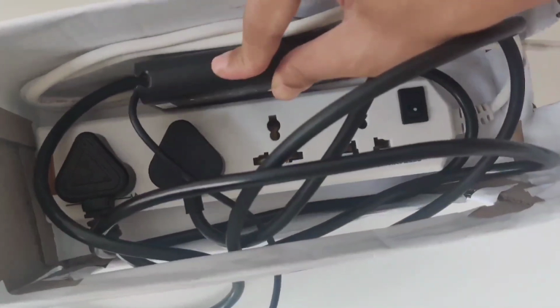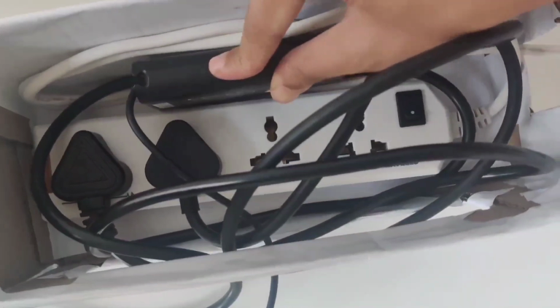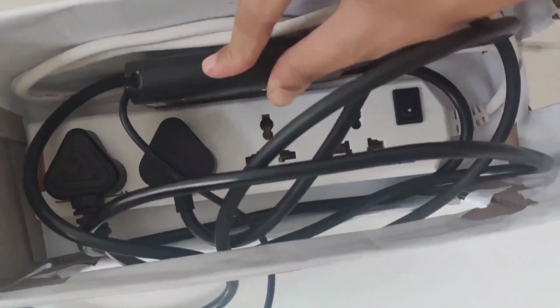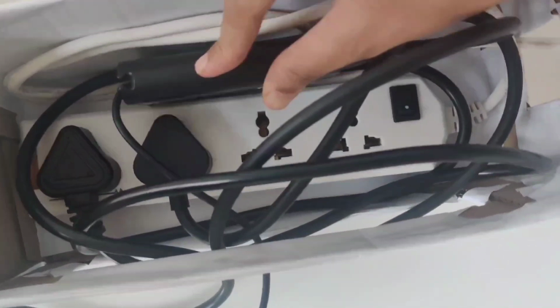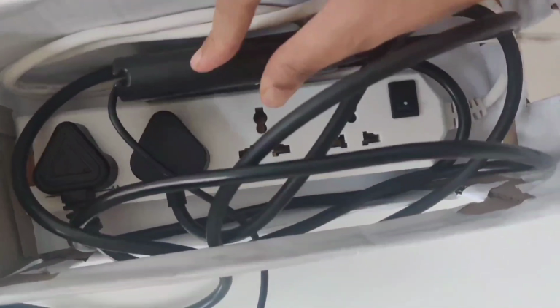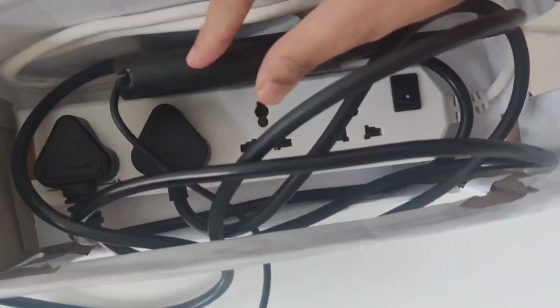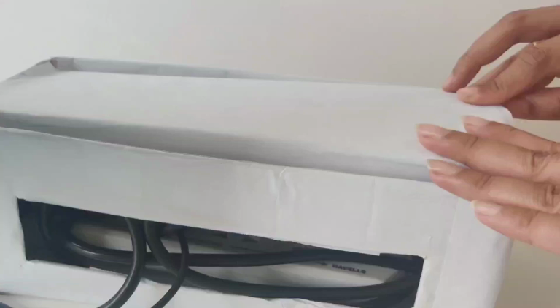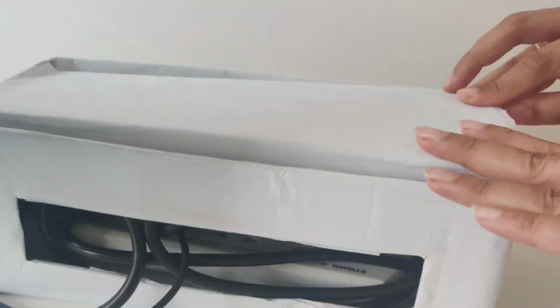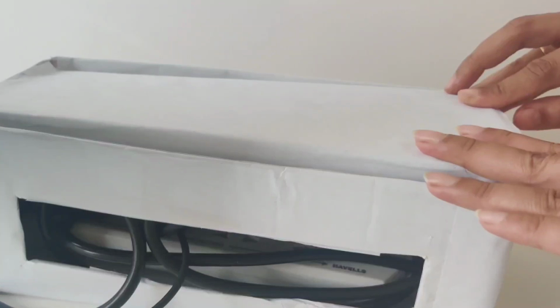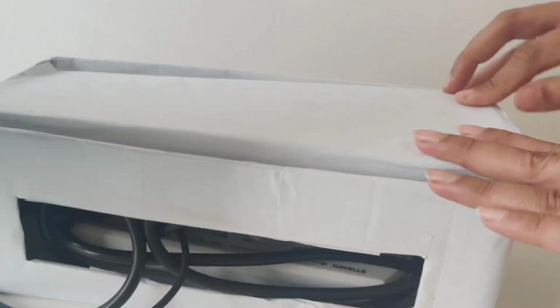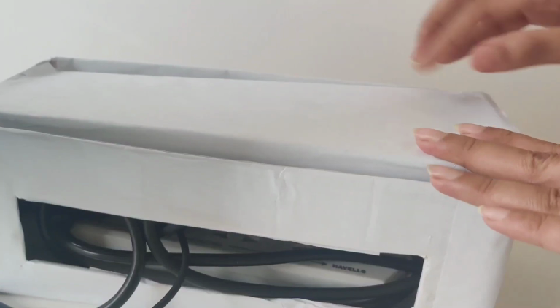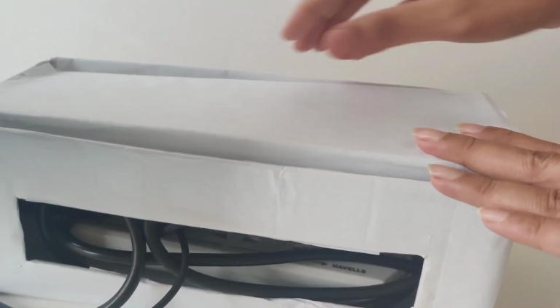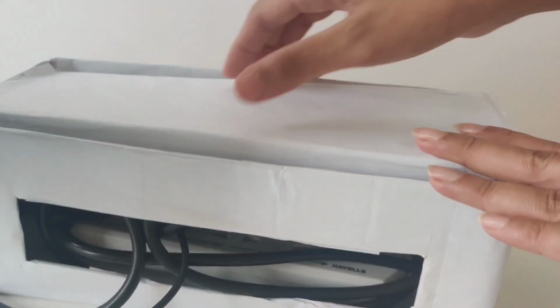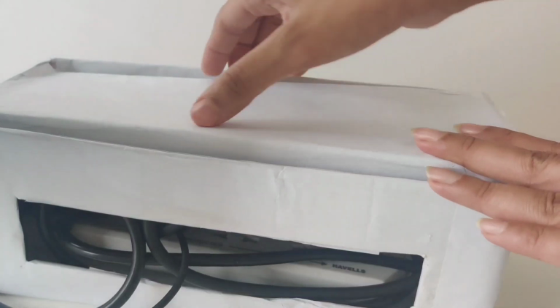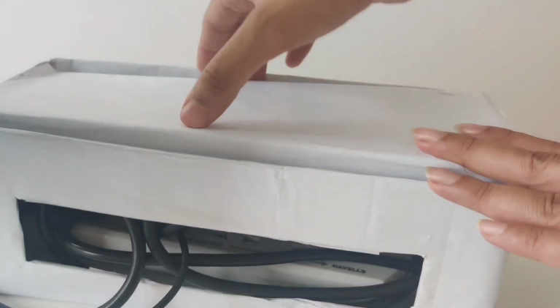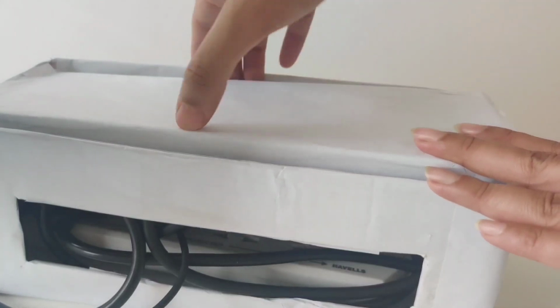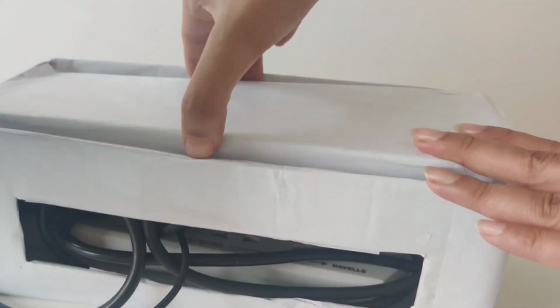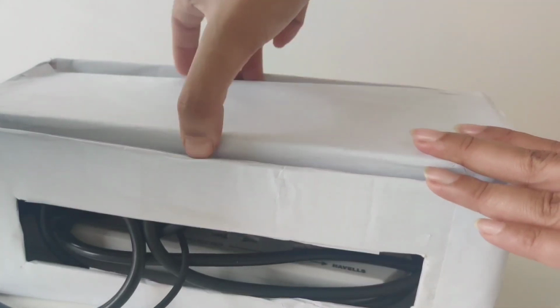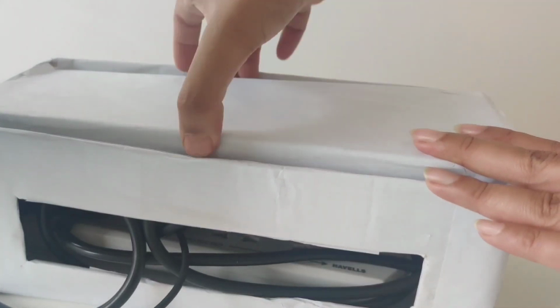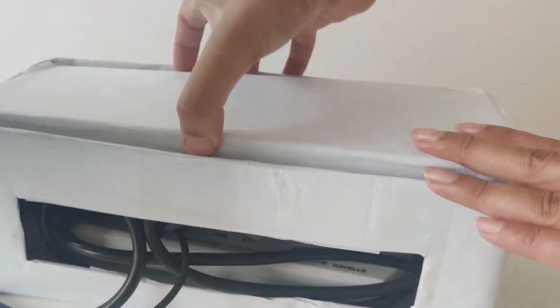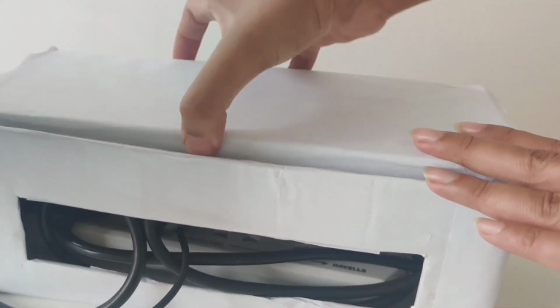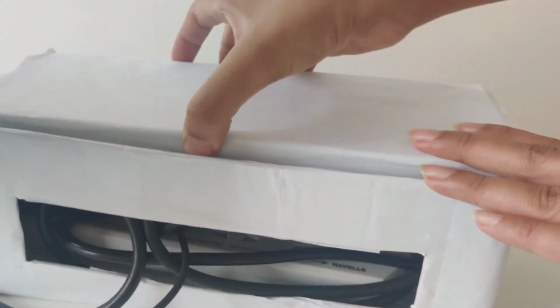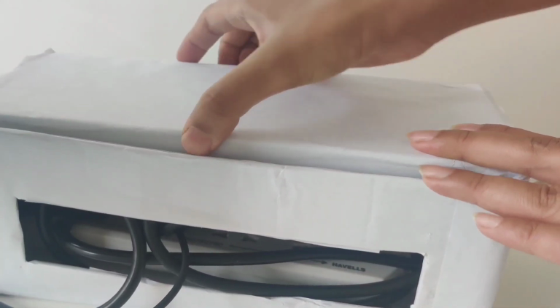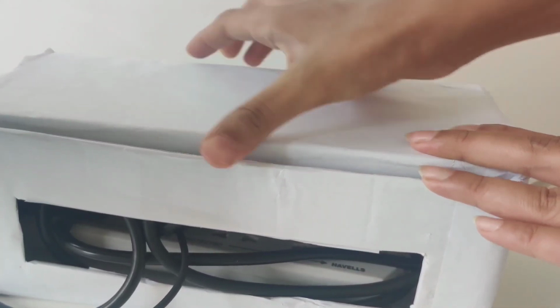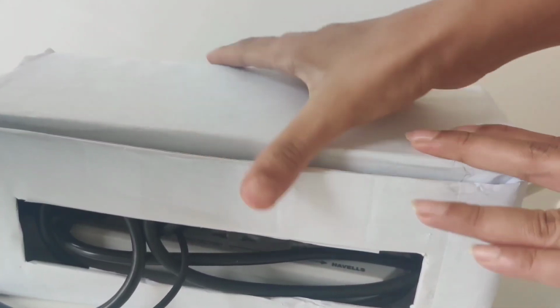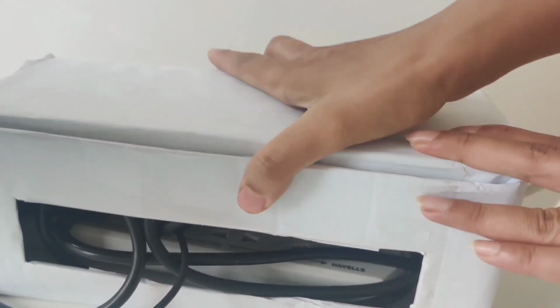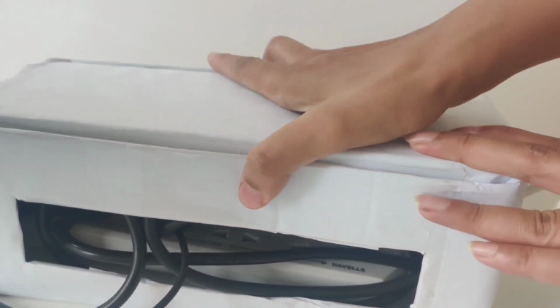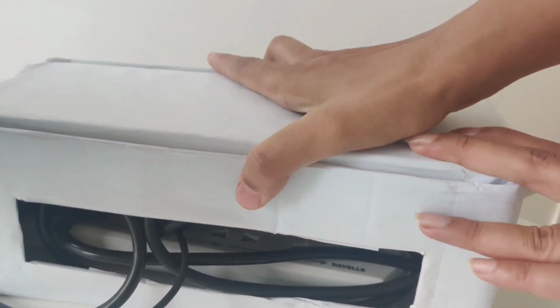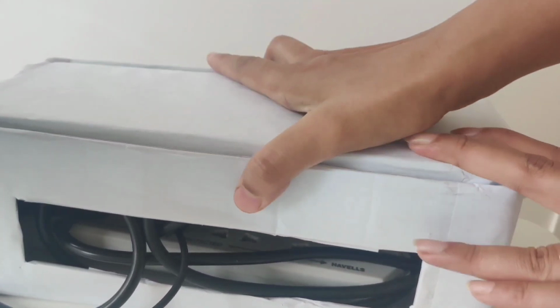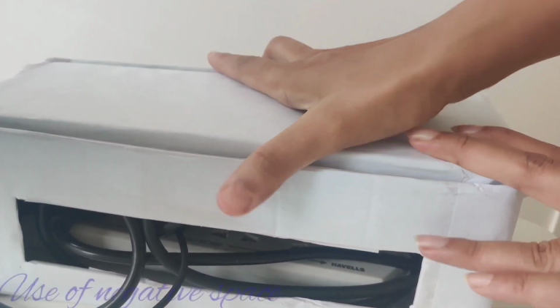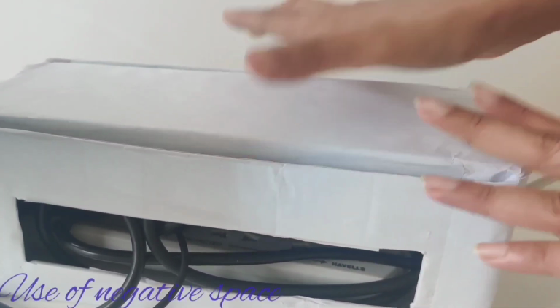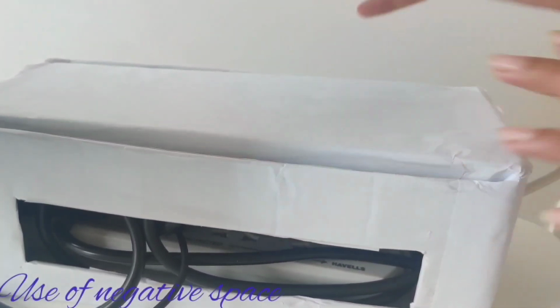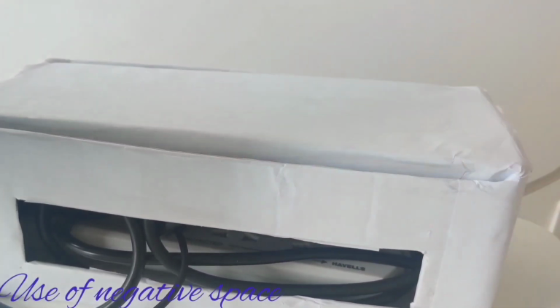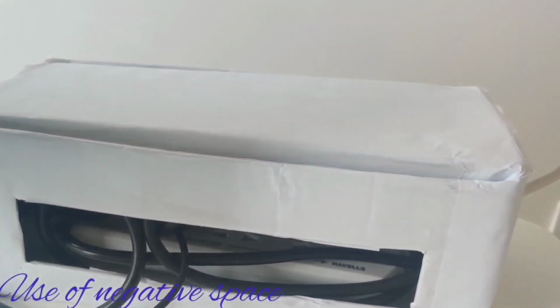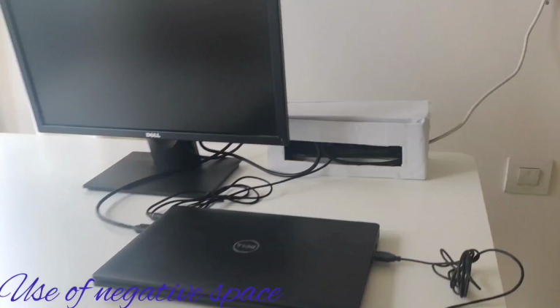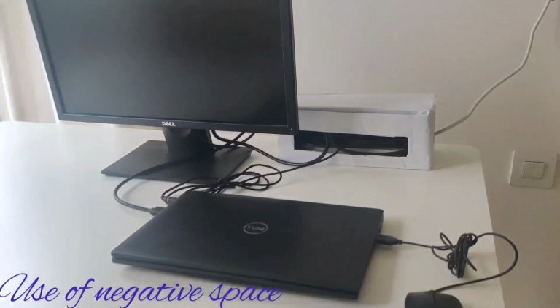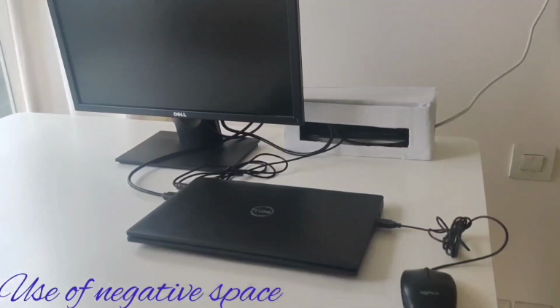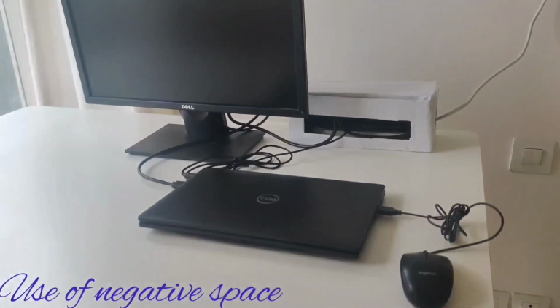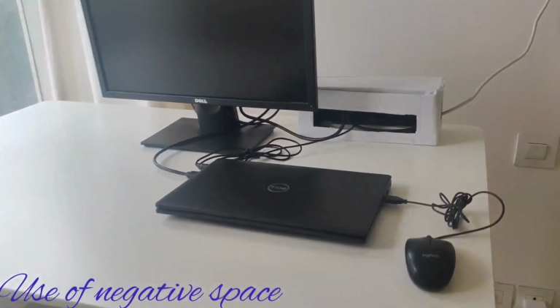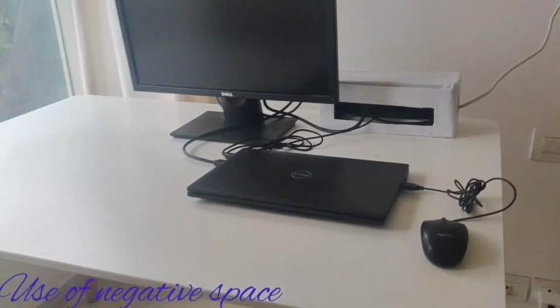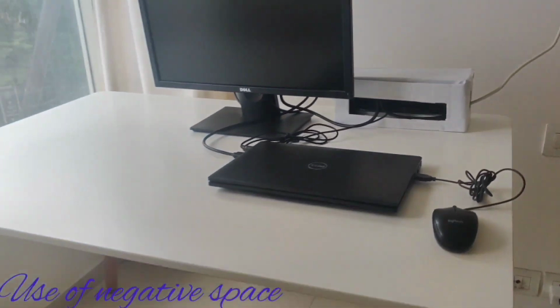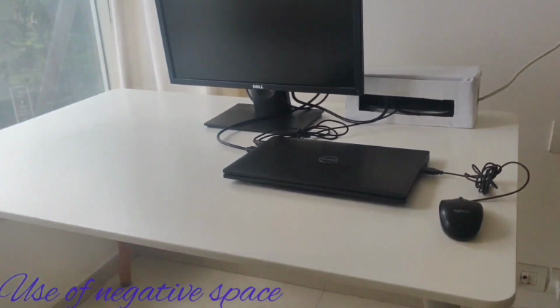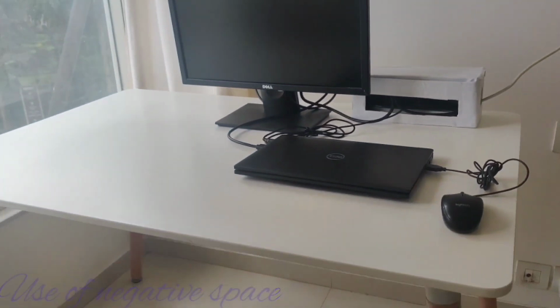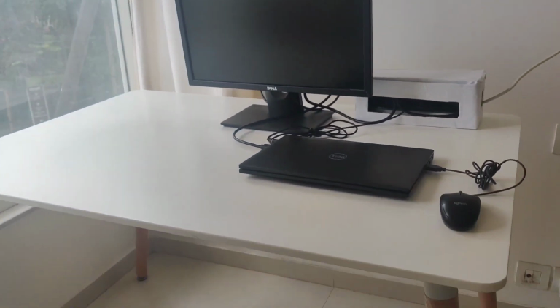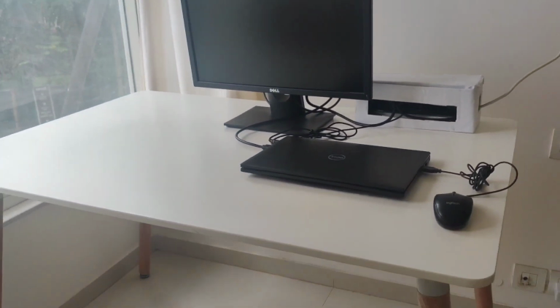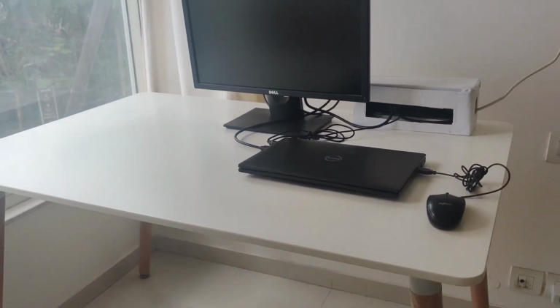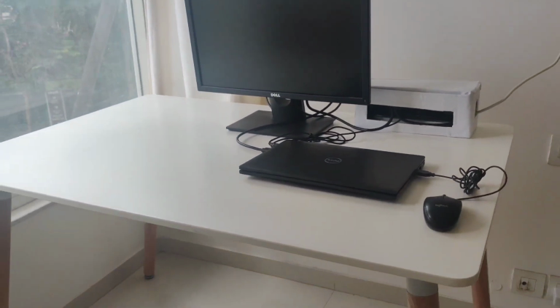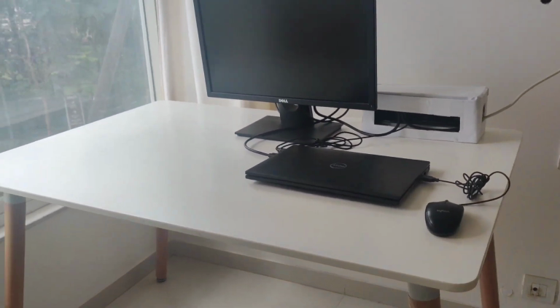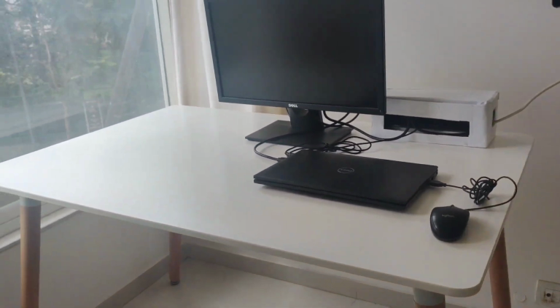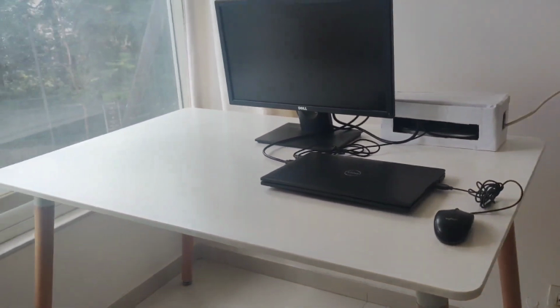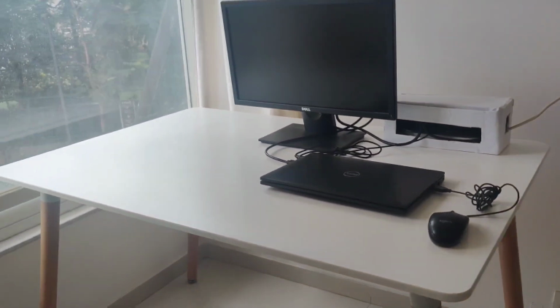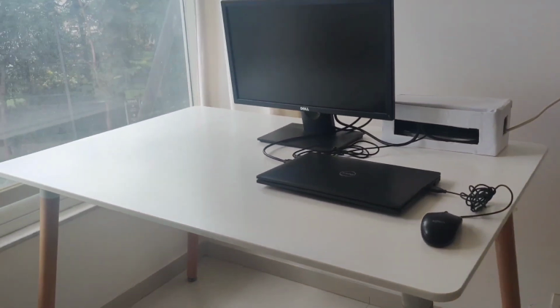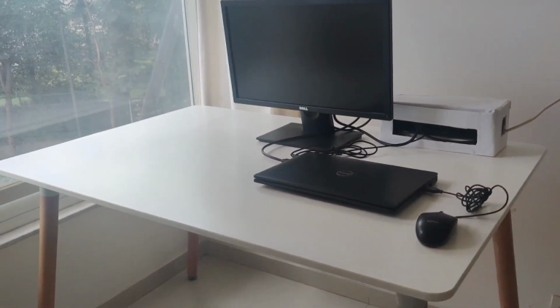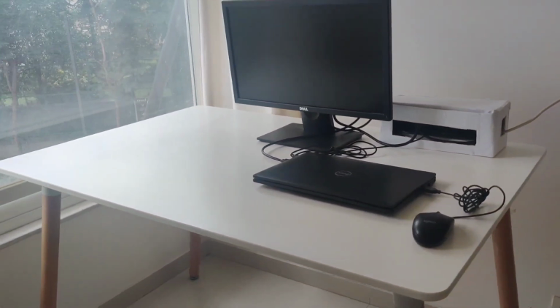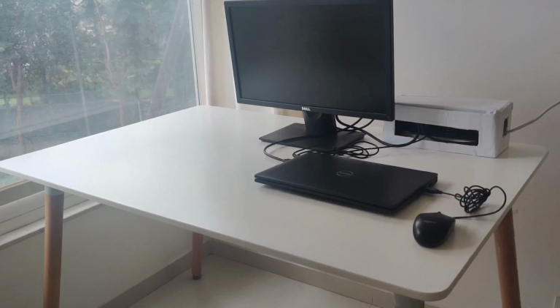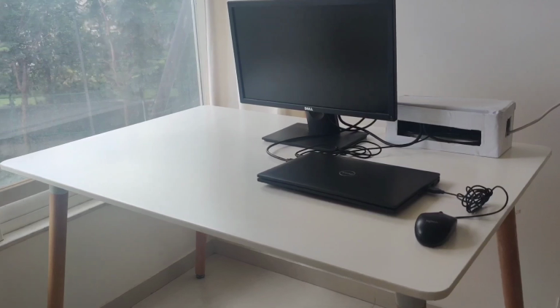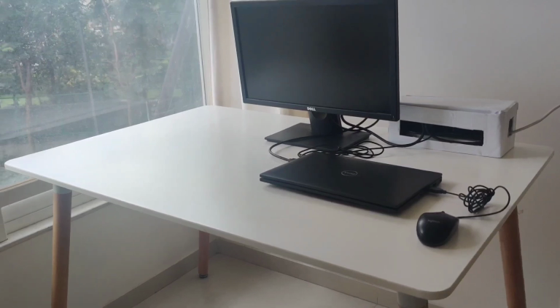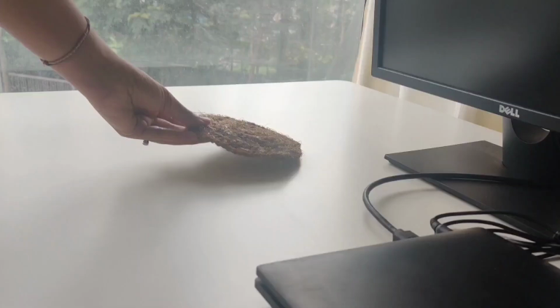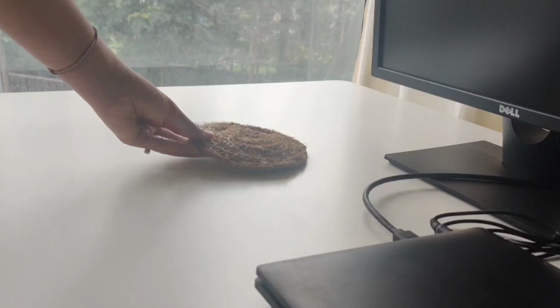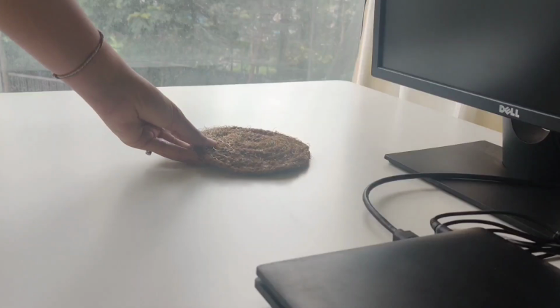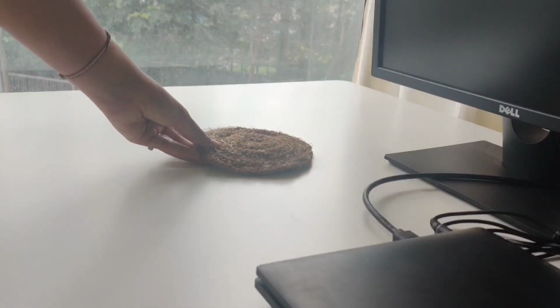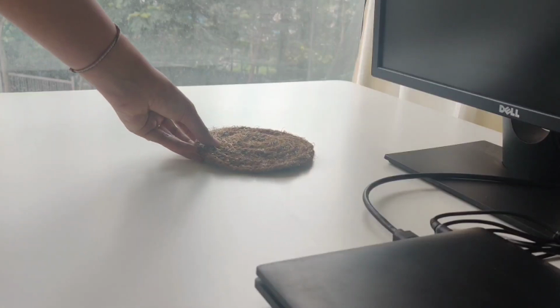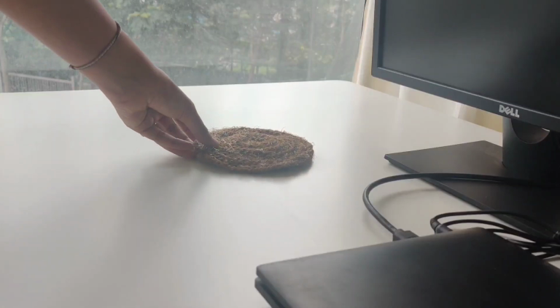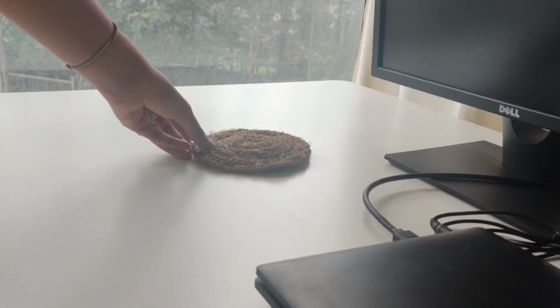Having all electronics on one side of the table, I have created this negative space which I'll use to keep this water plant.